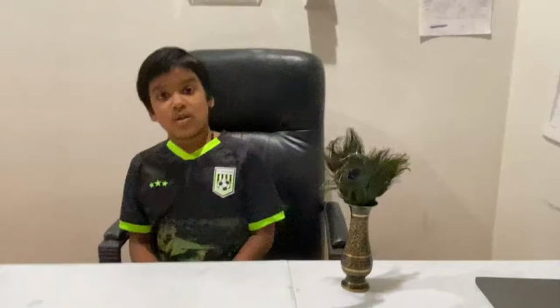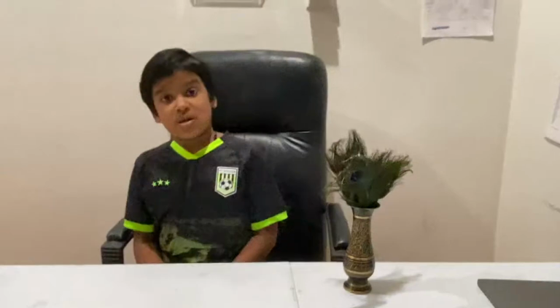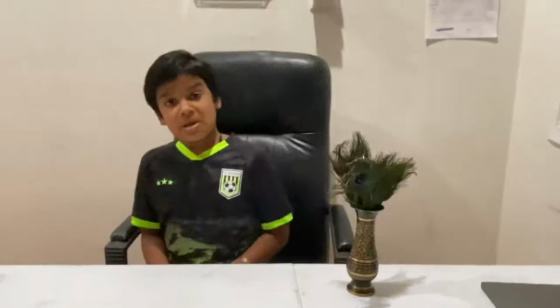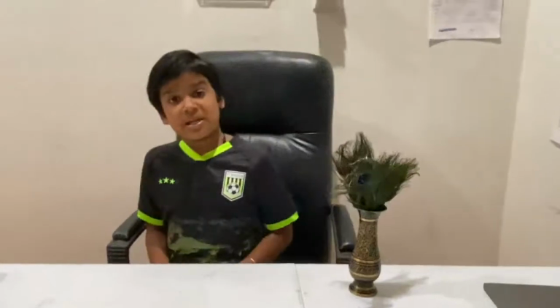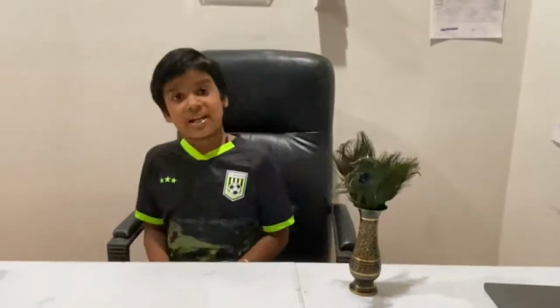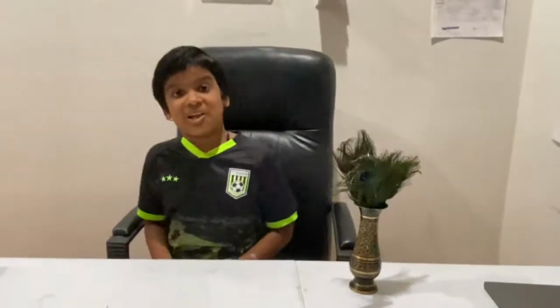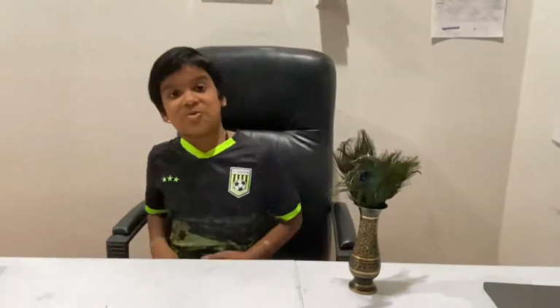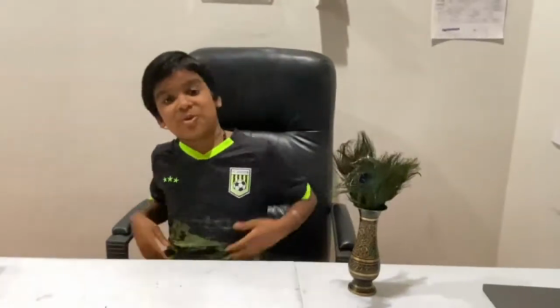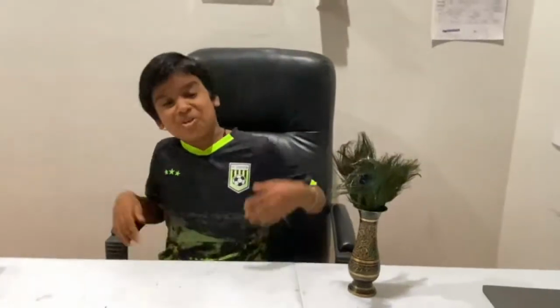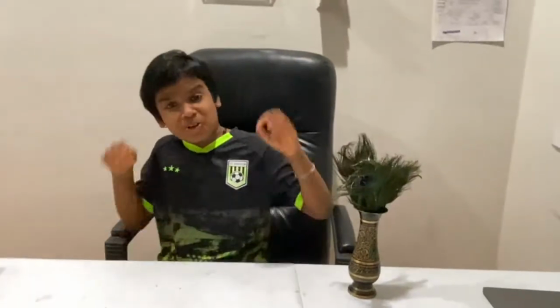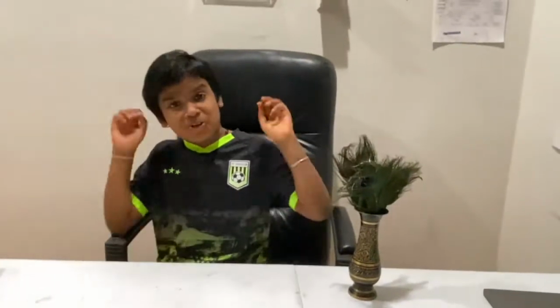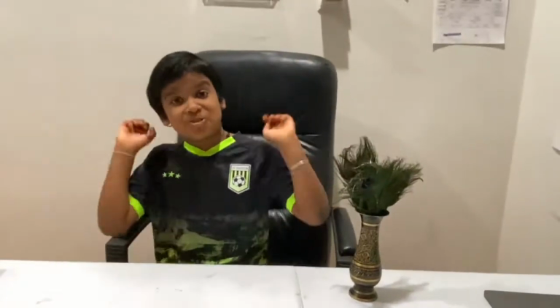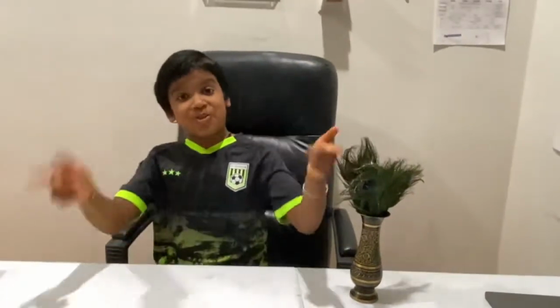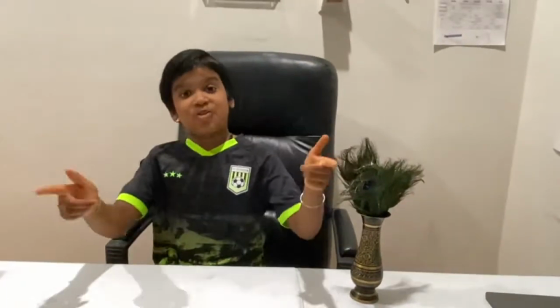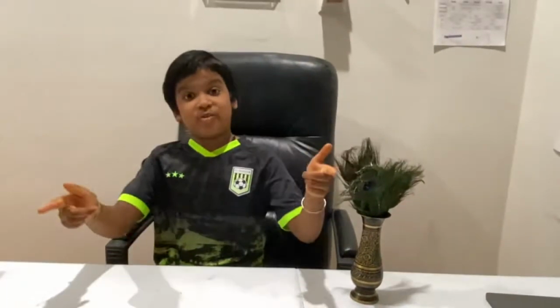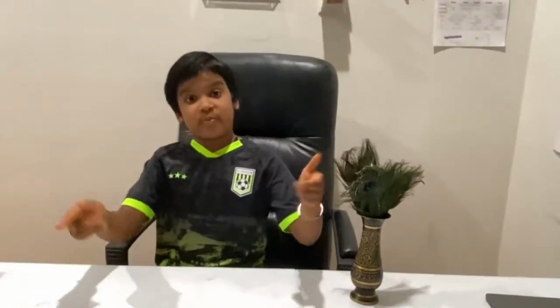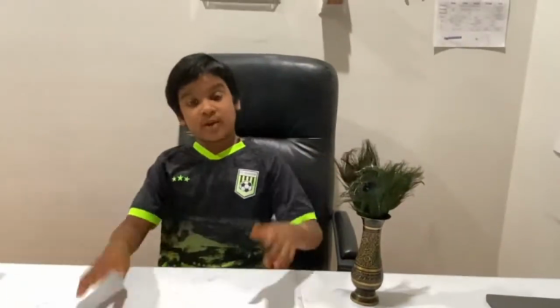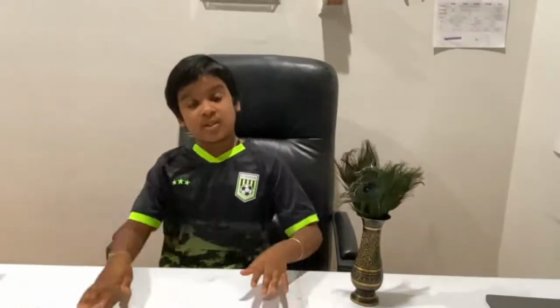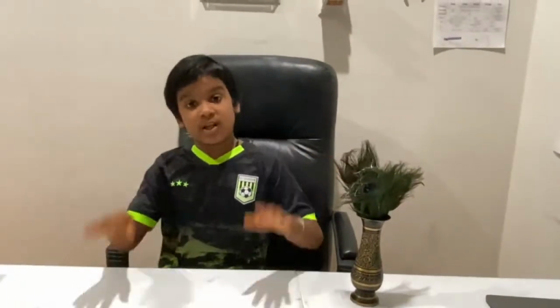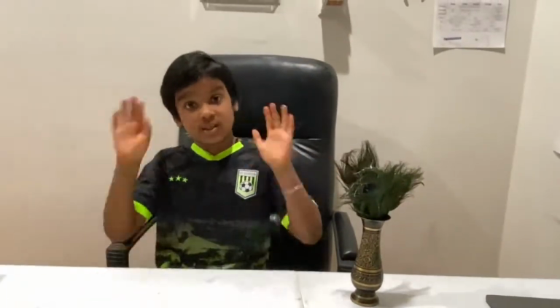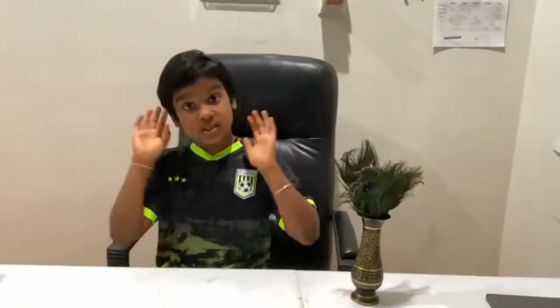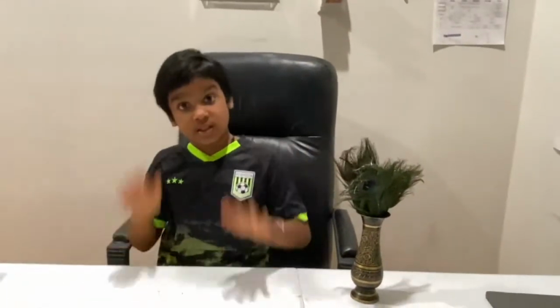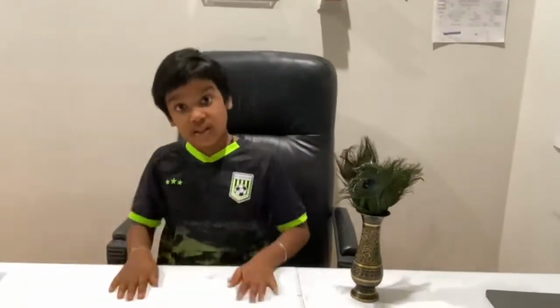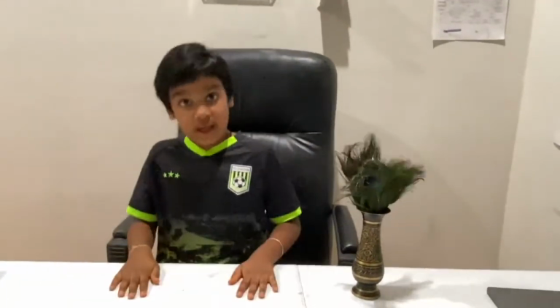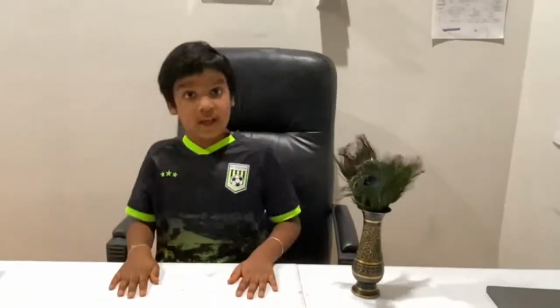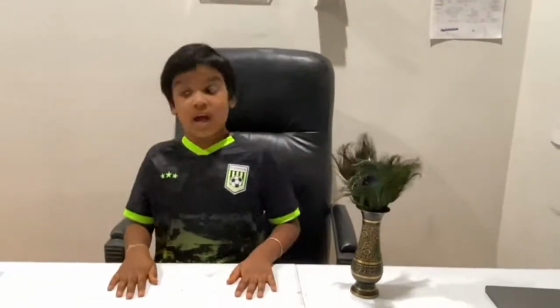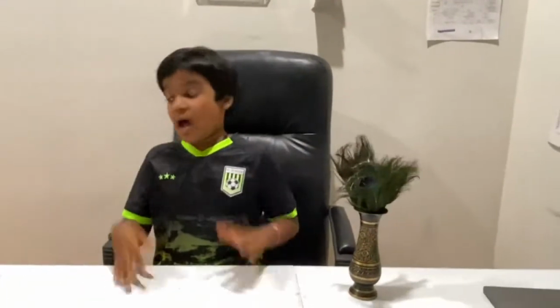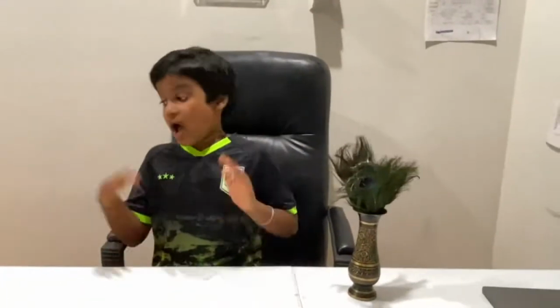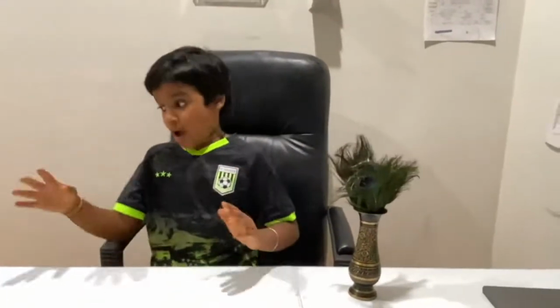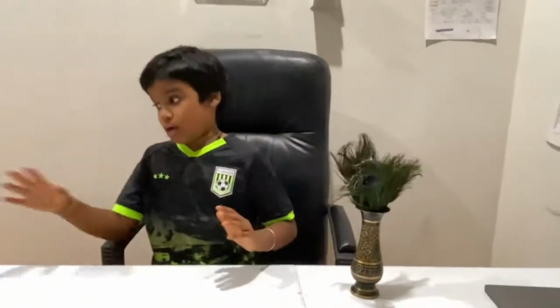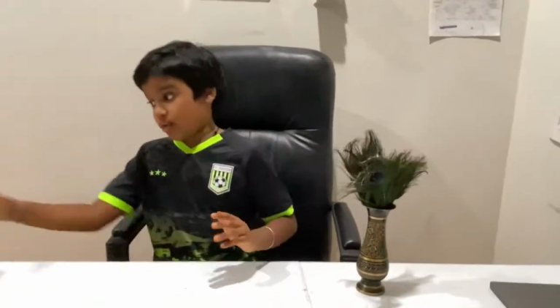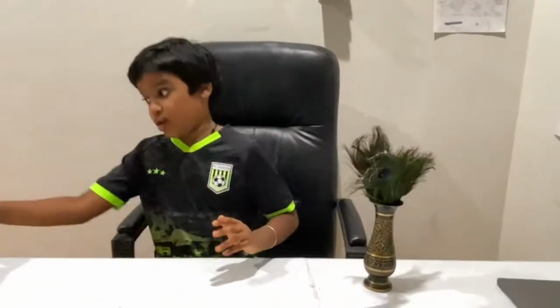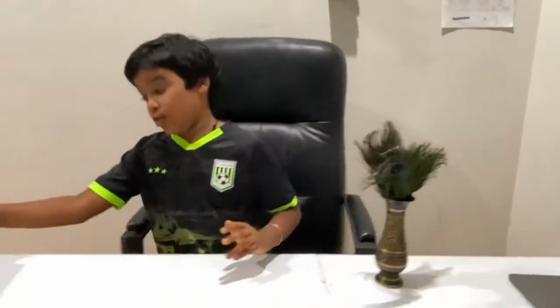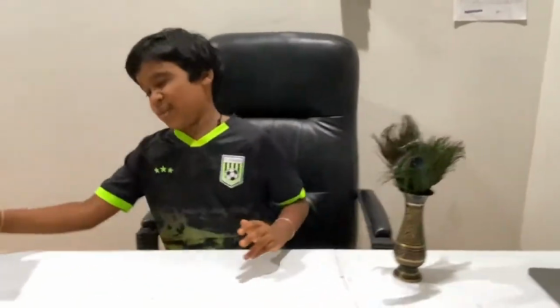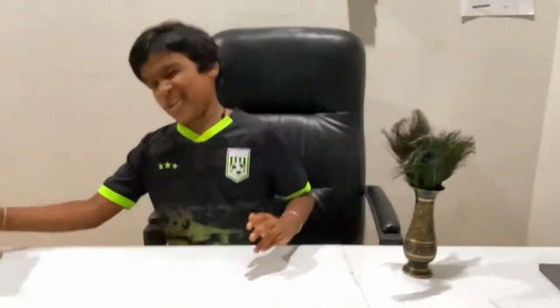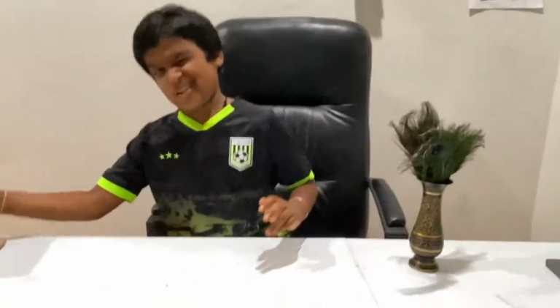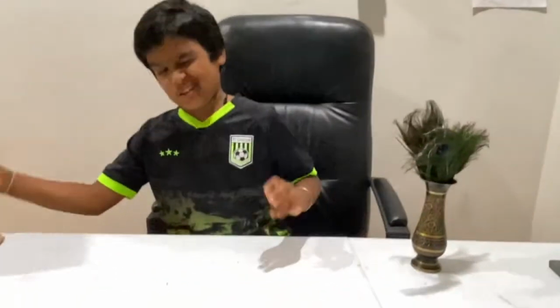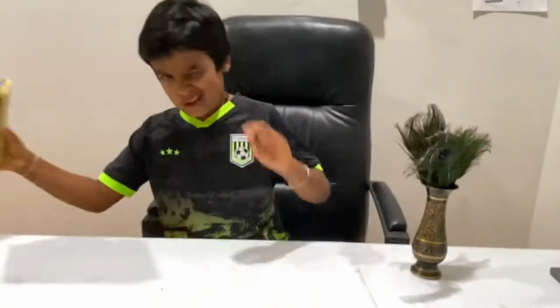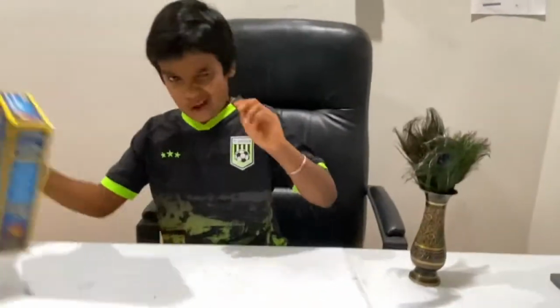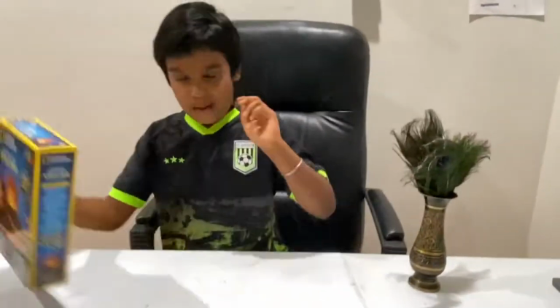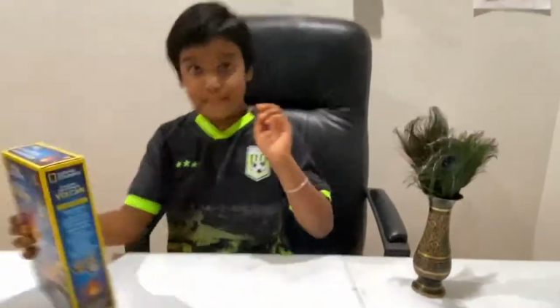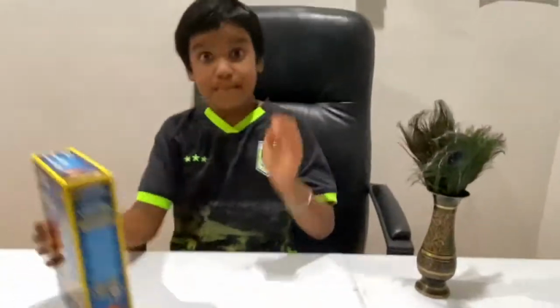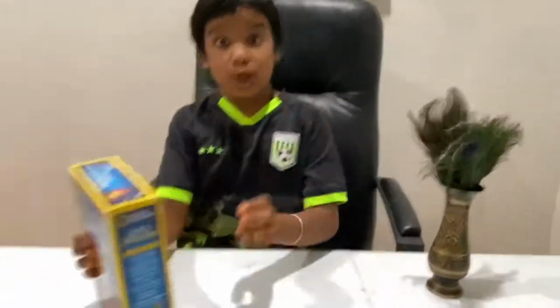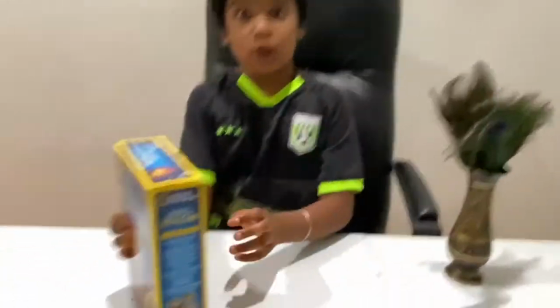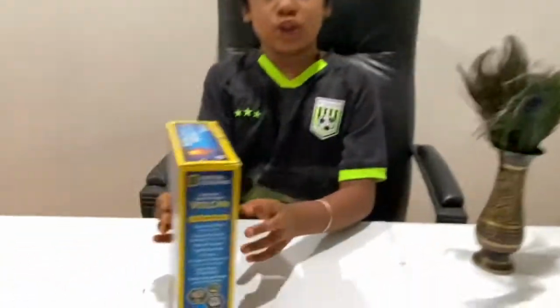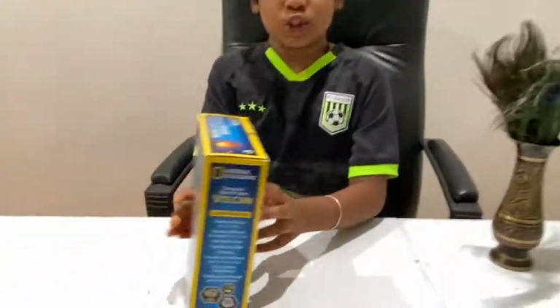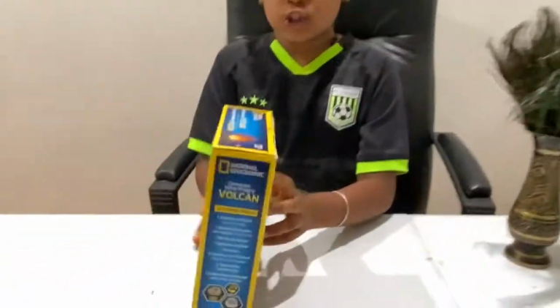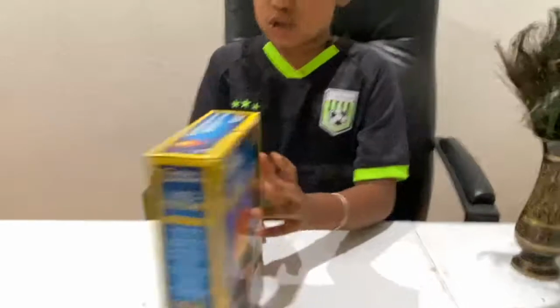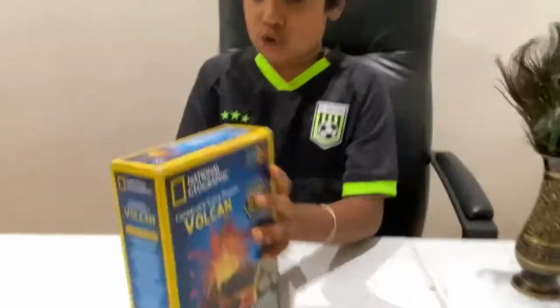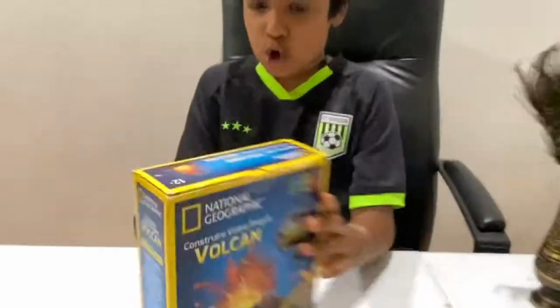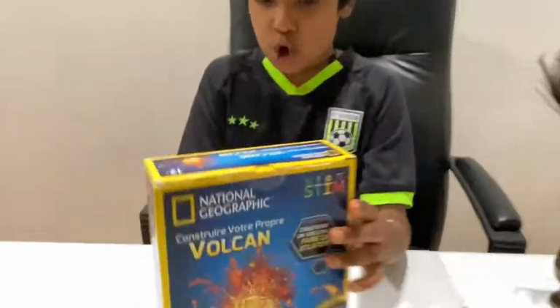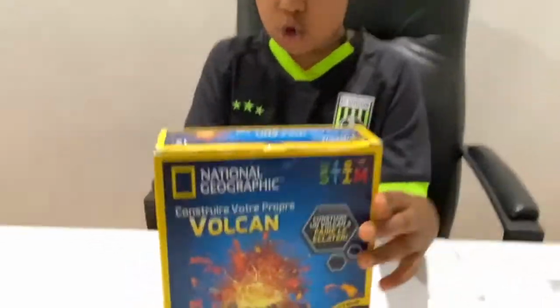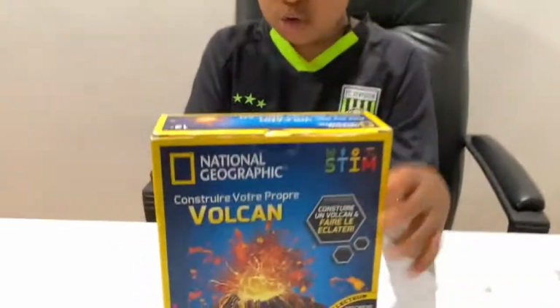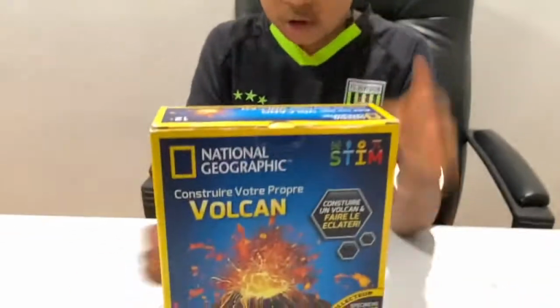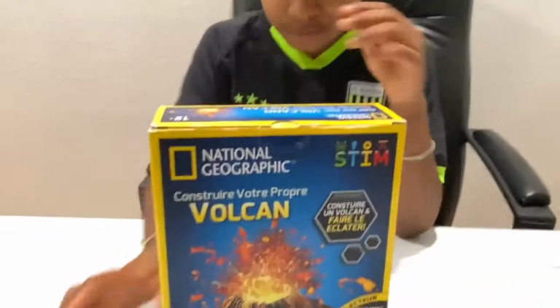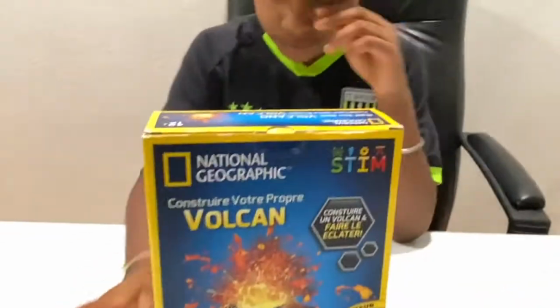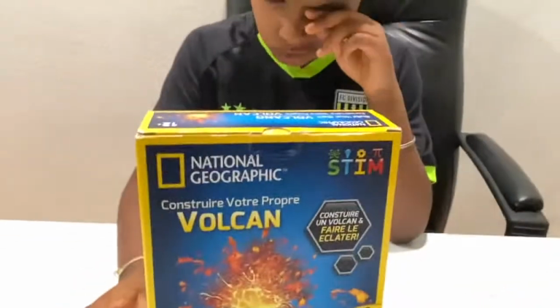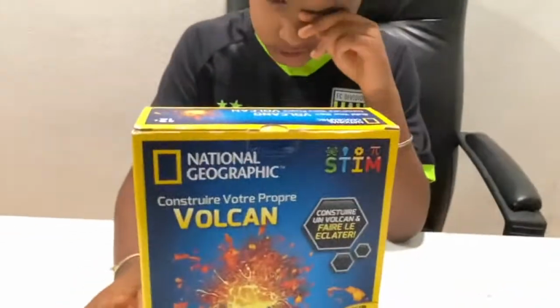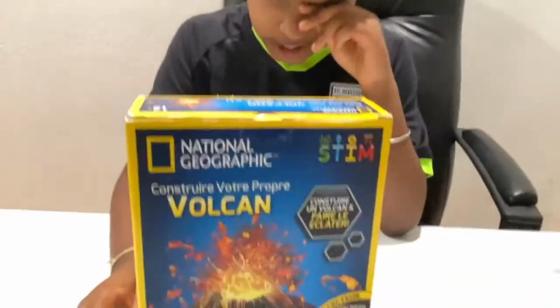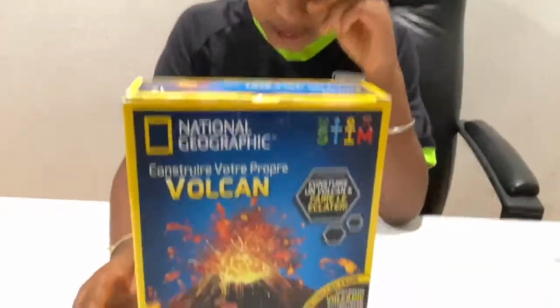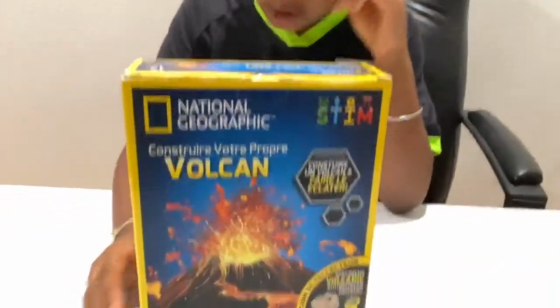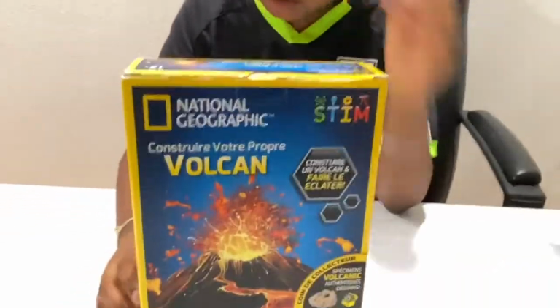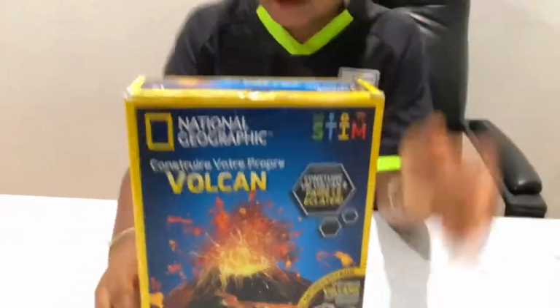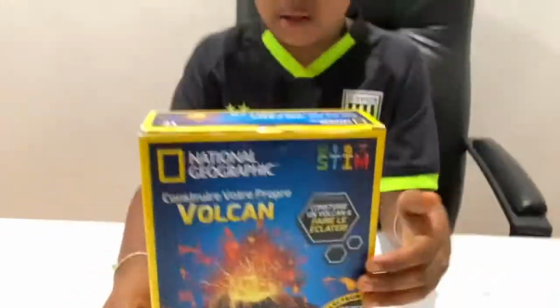Hey guys, we're here on the Strangyship Place and today I'll be opening this build your own volcano kit.